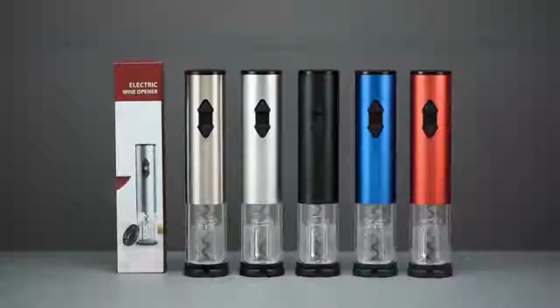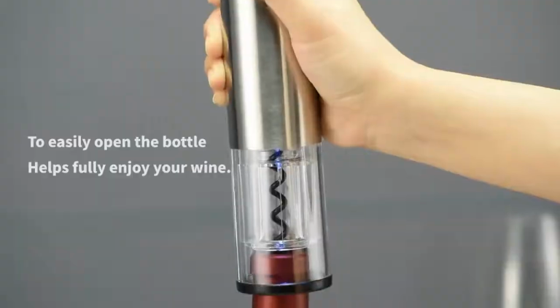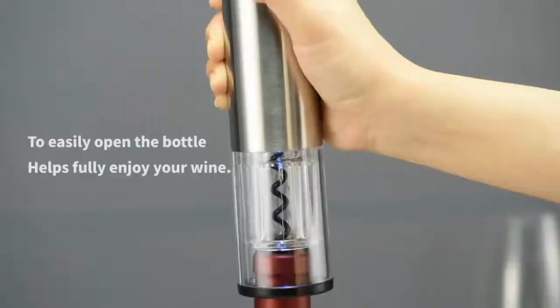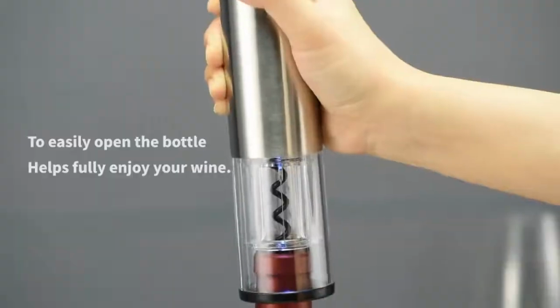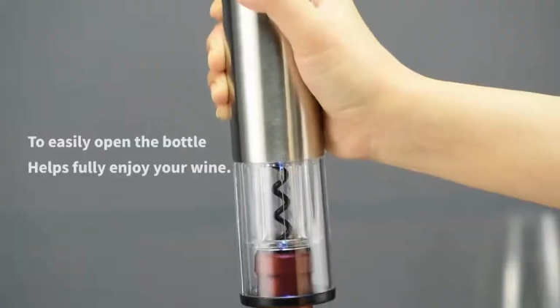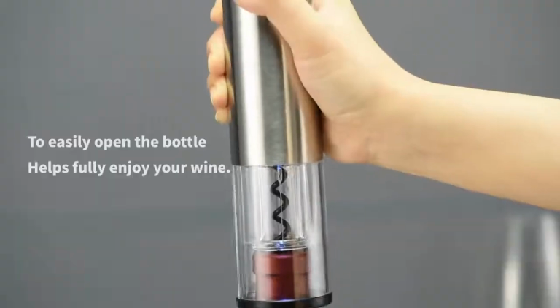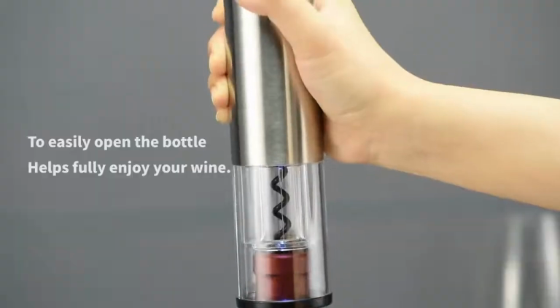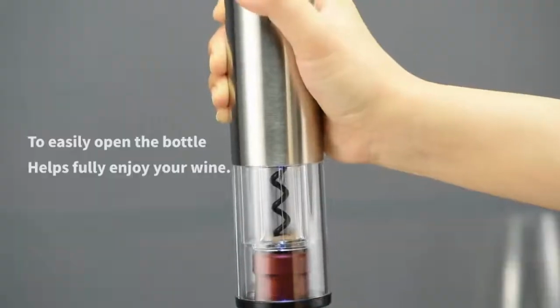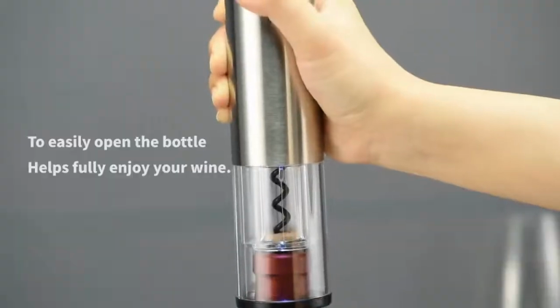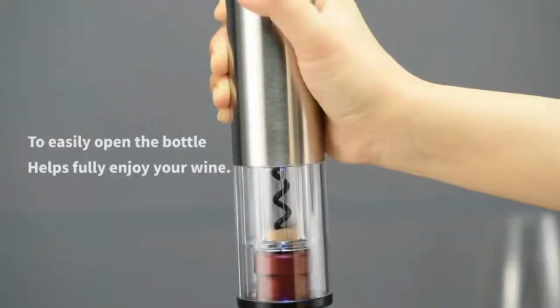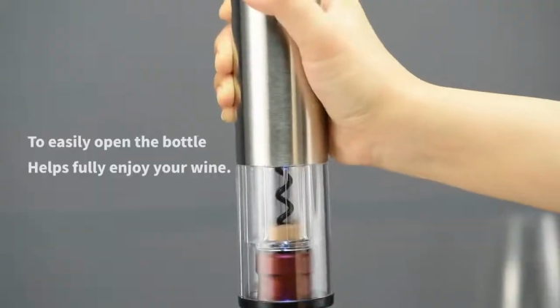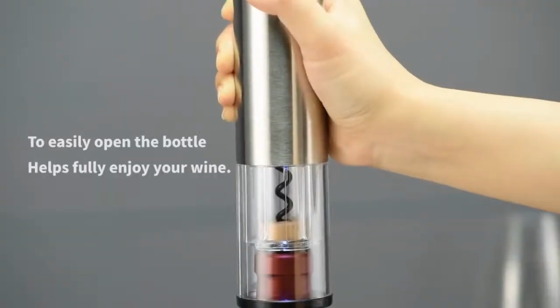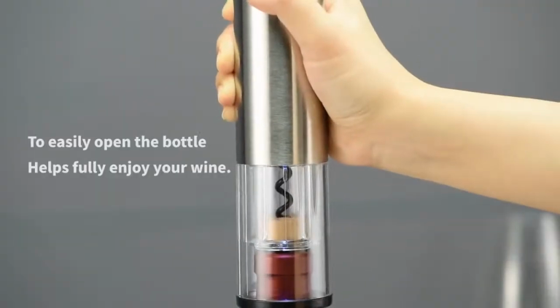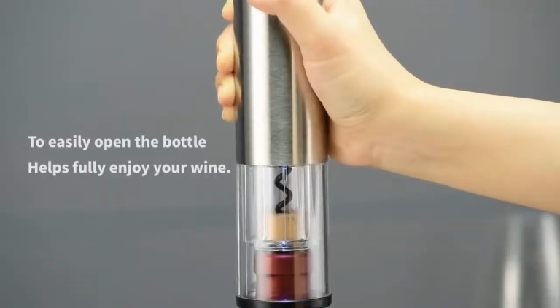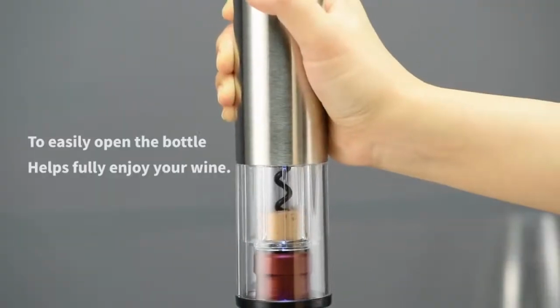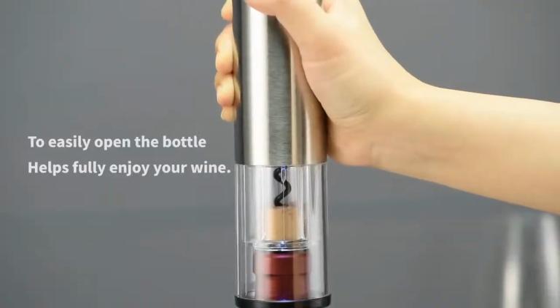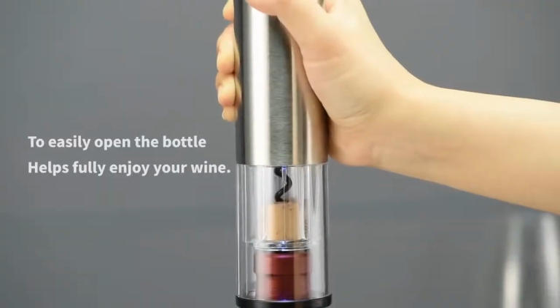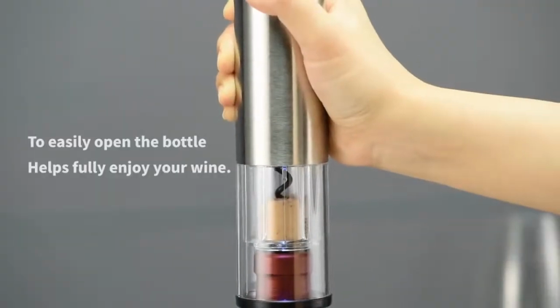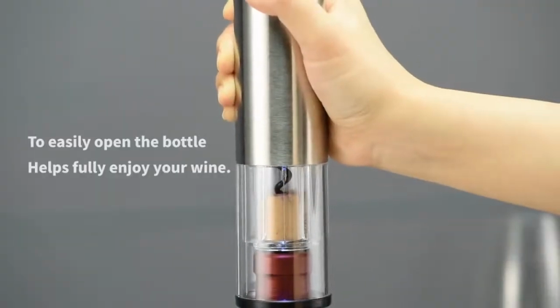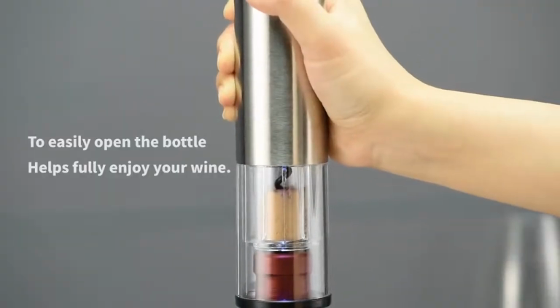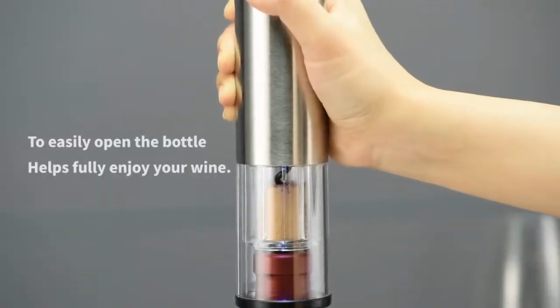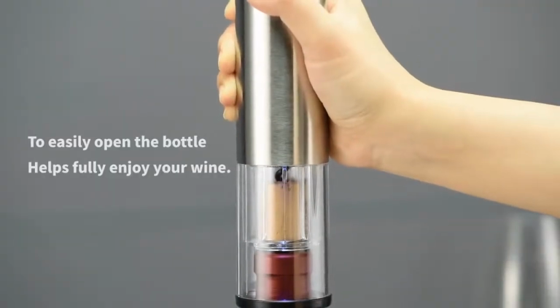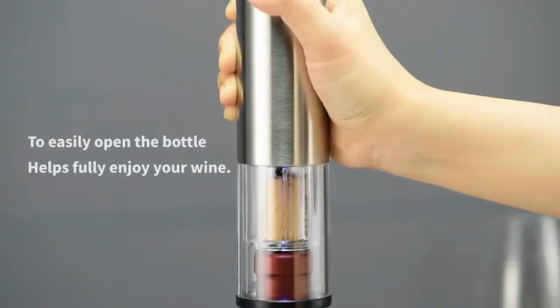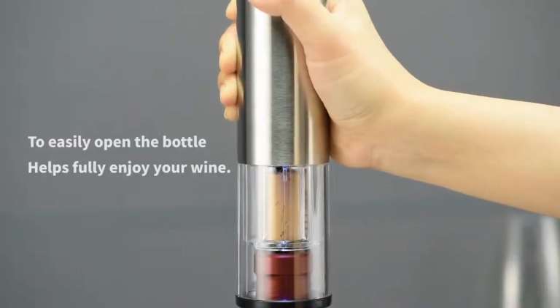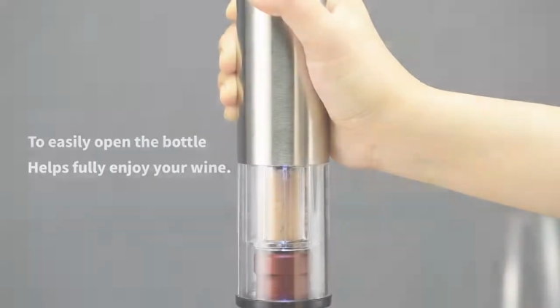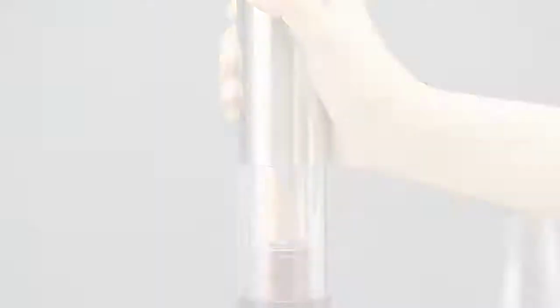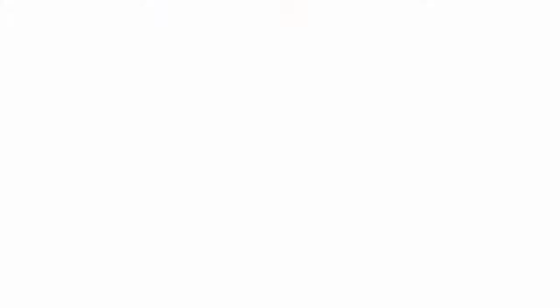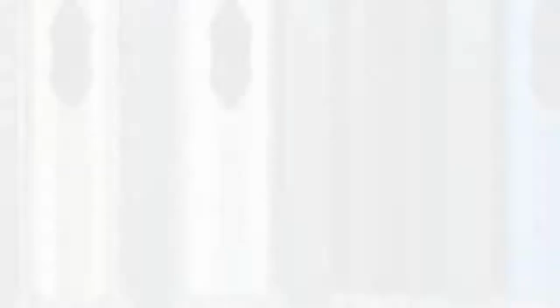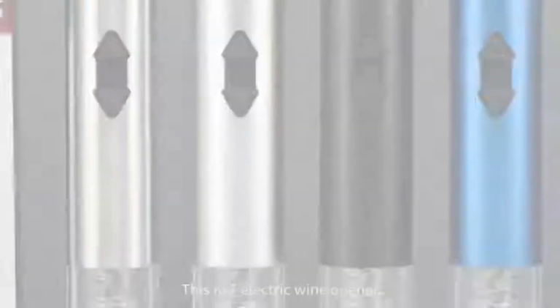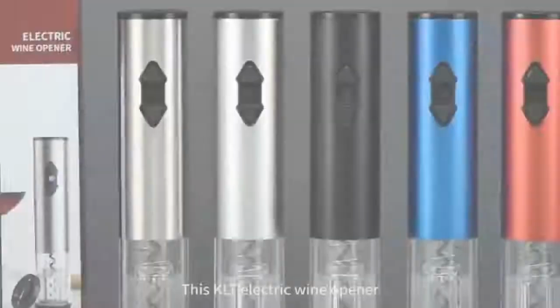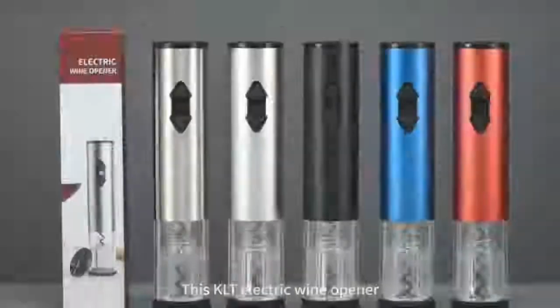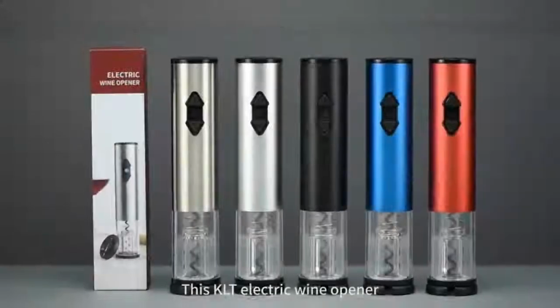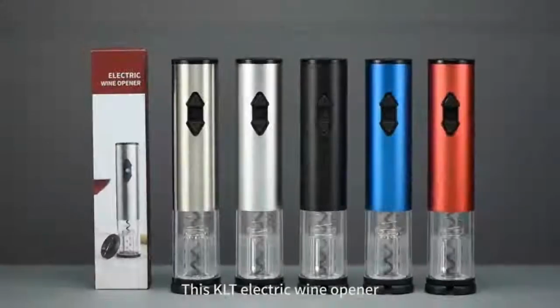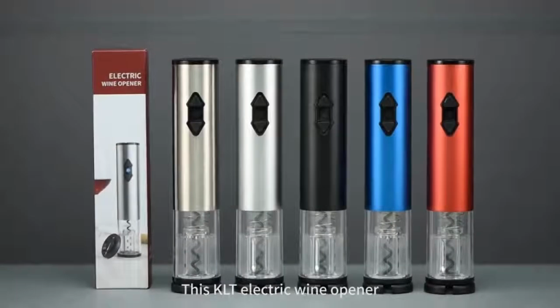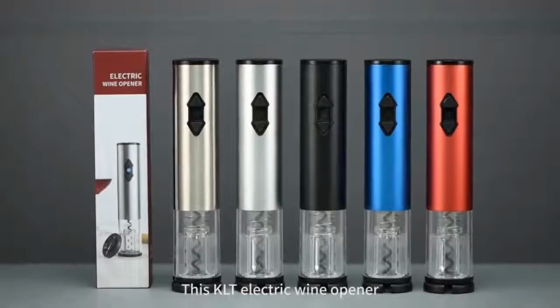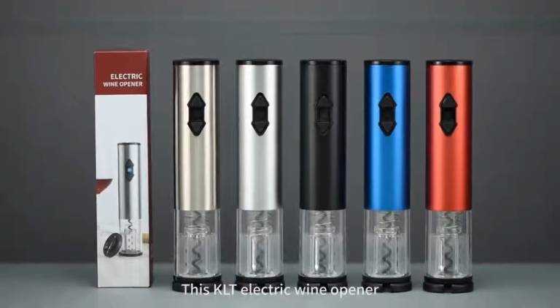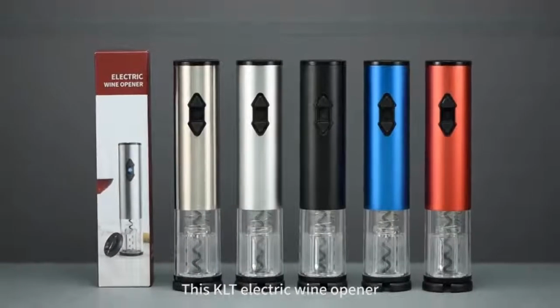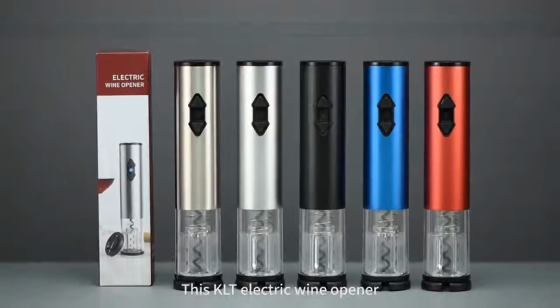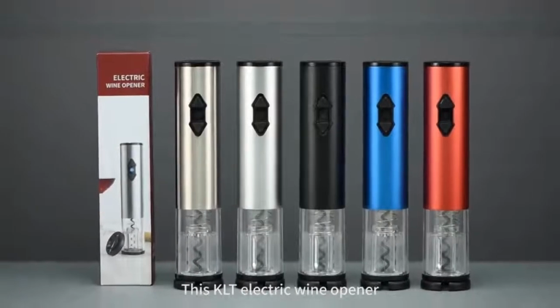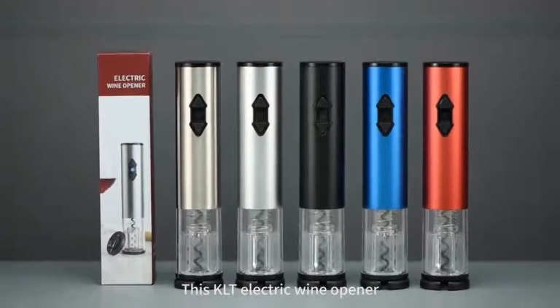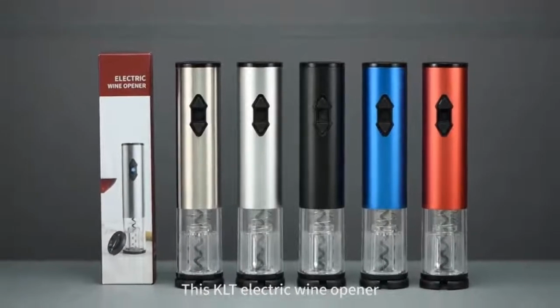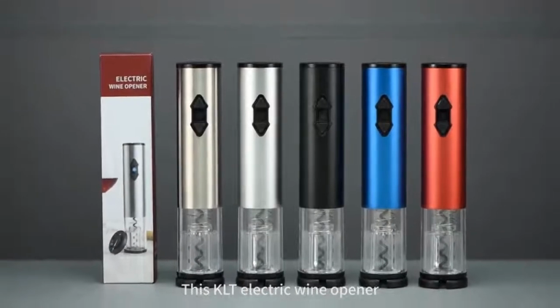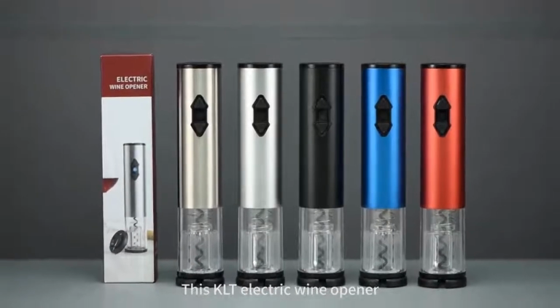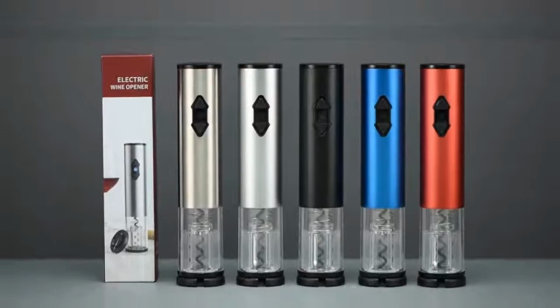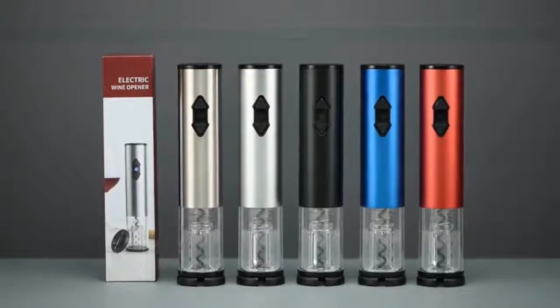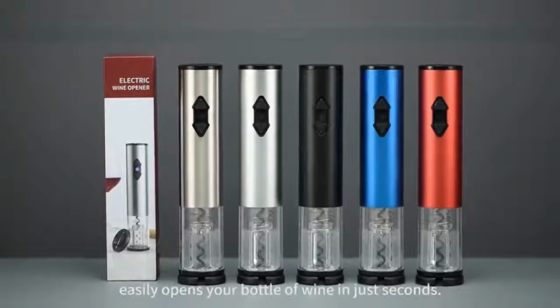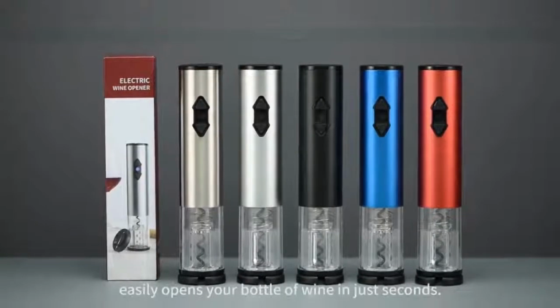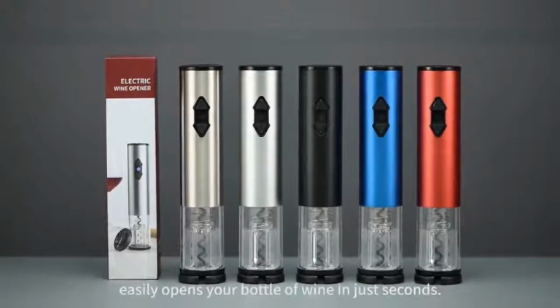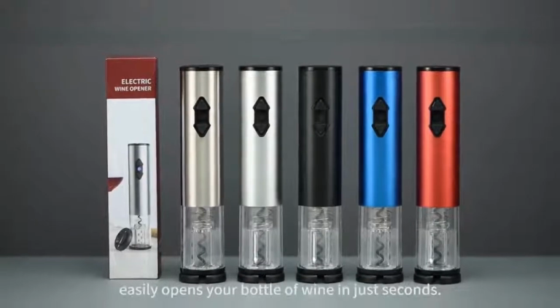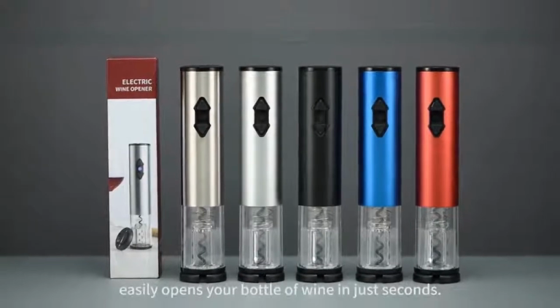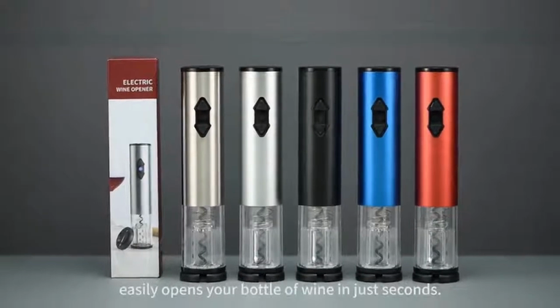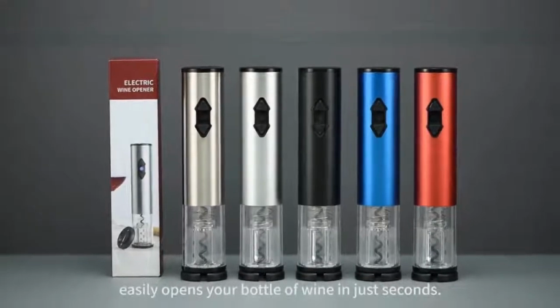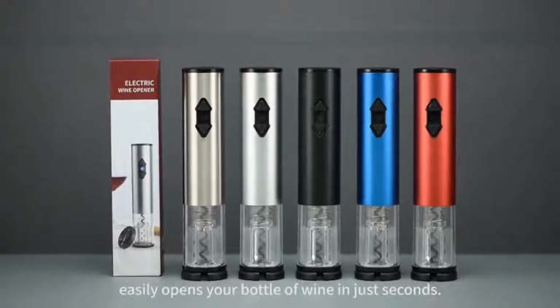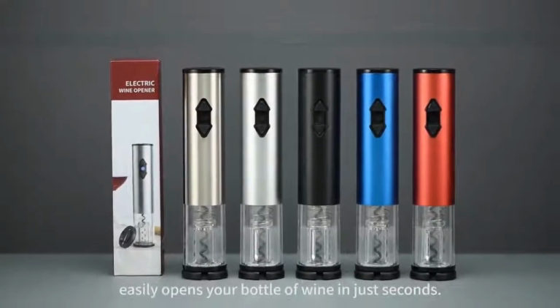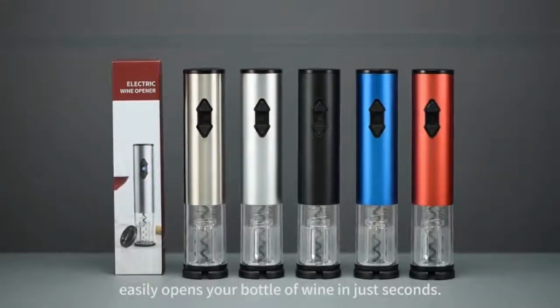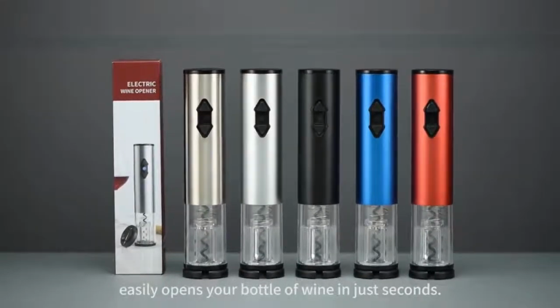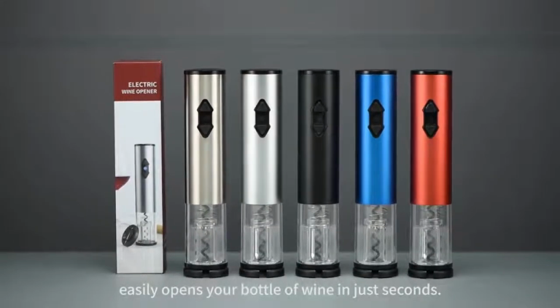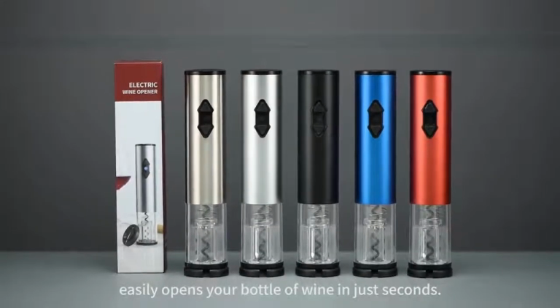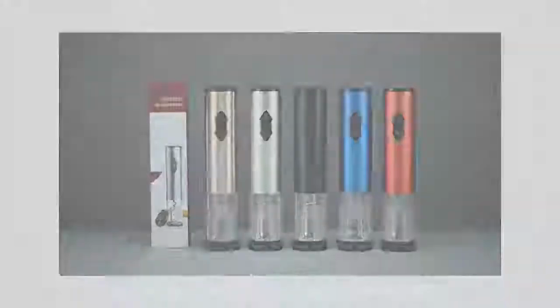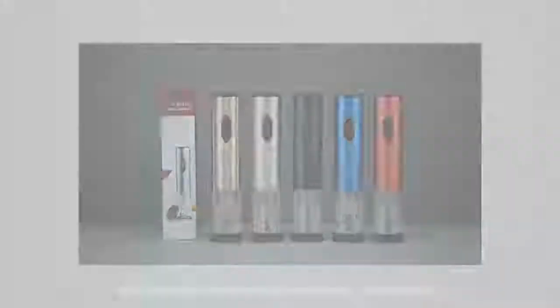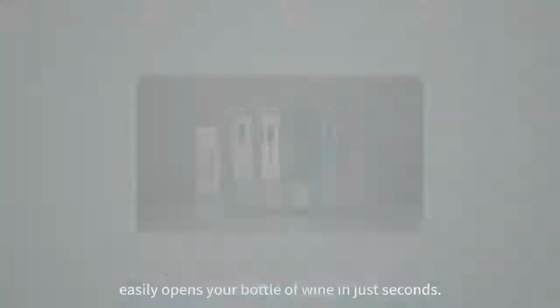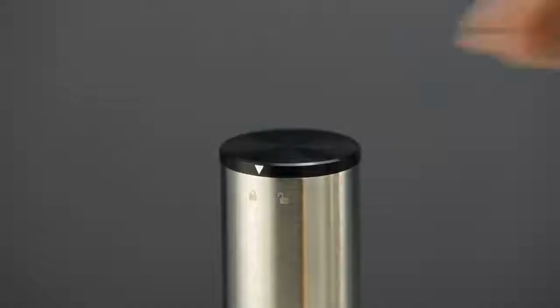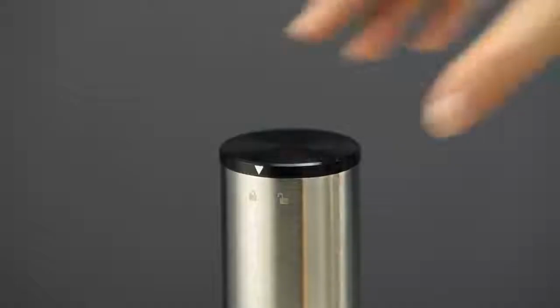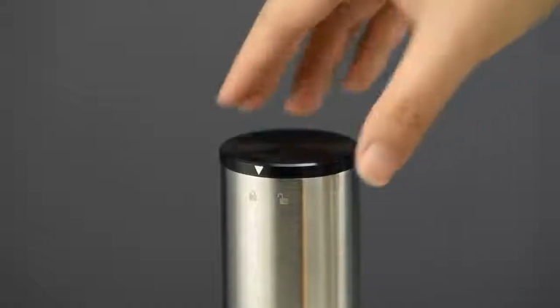To easily open the bottle helps fully enjoy your wine. The SKLT electric wine opener easily opens your wine in just seconds.